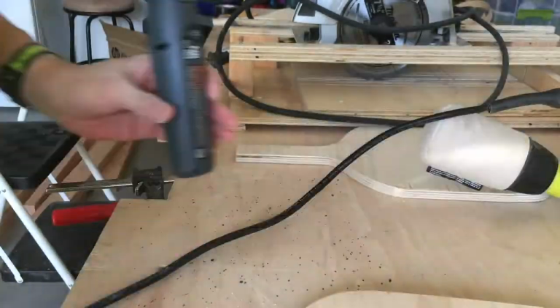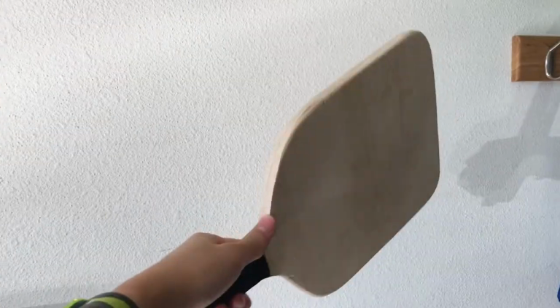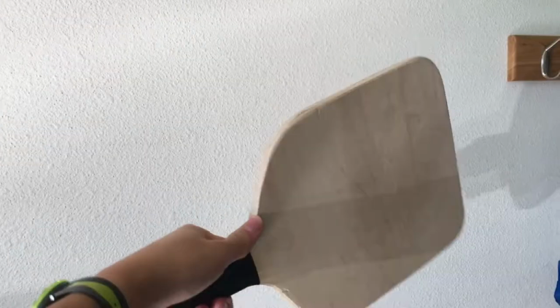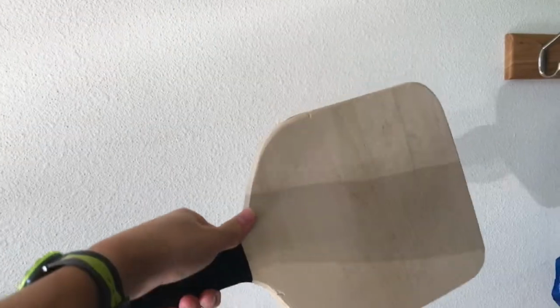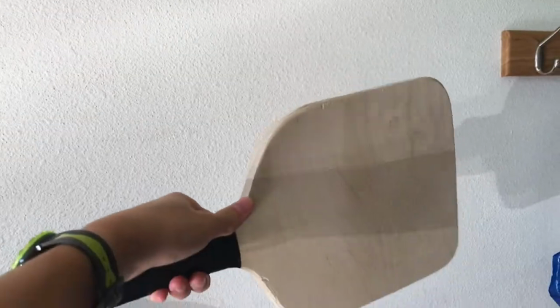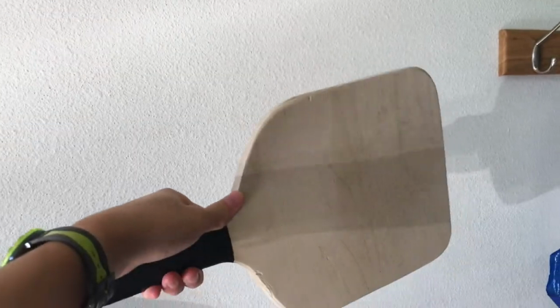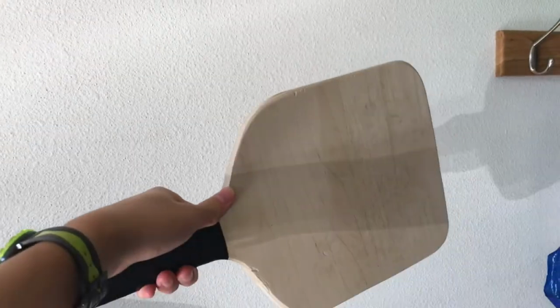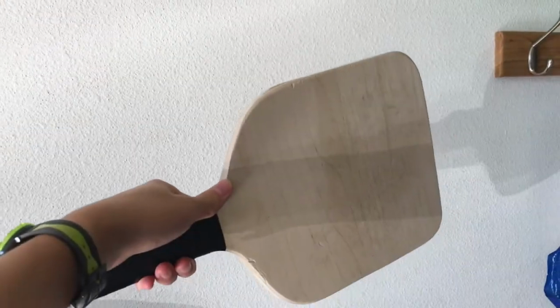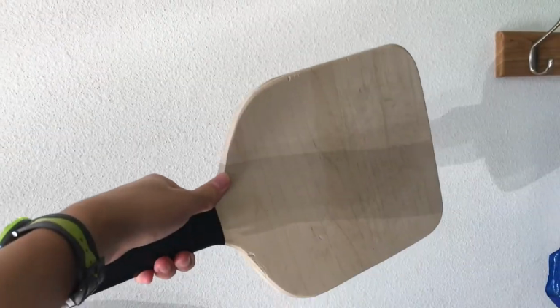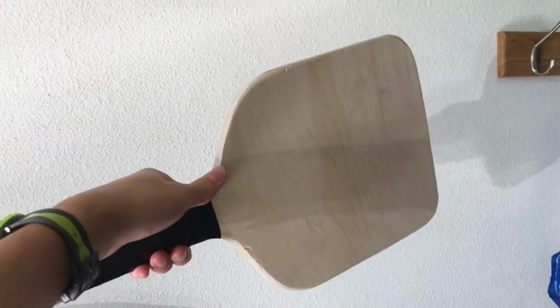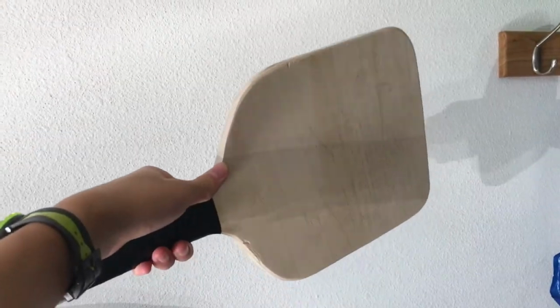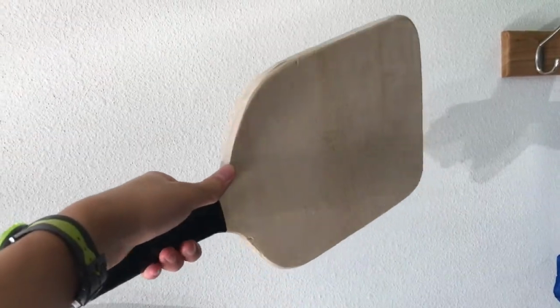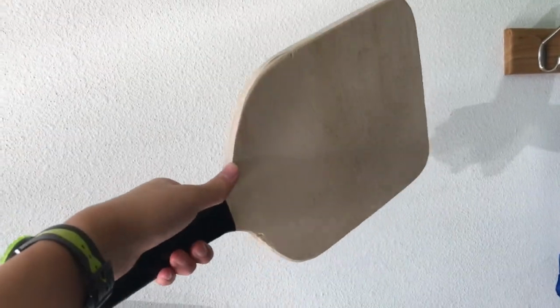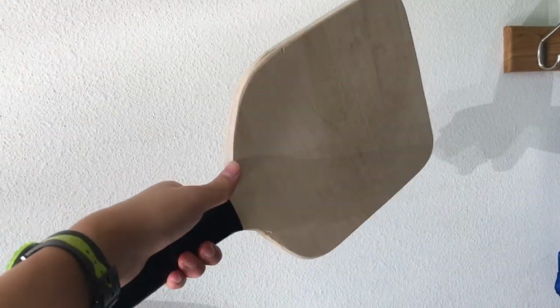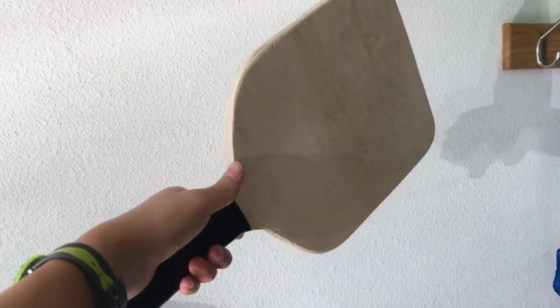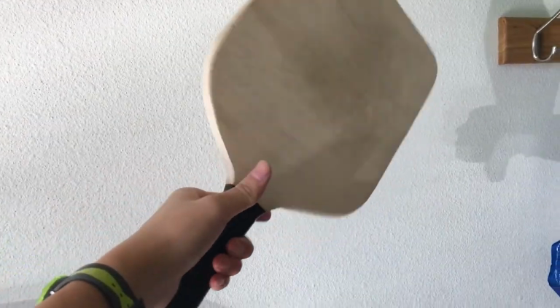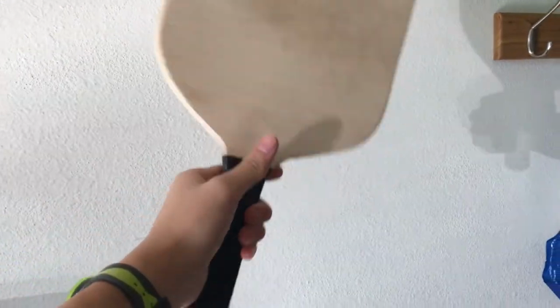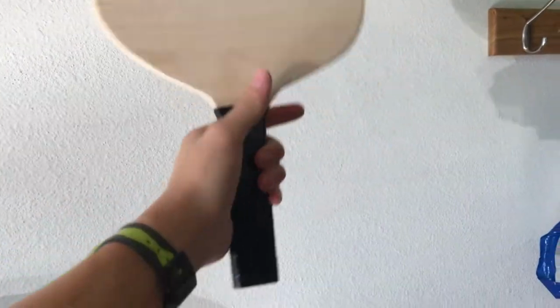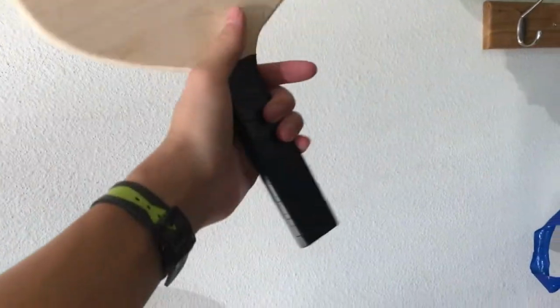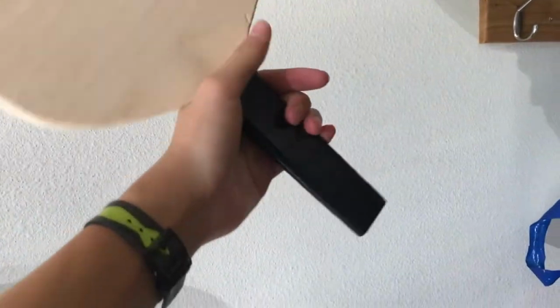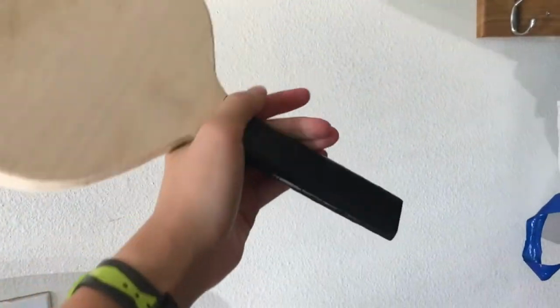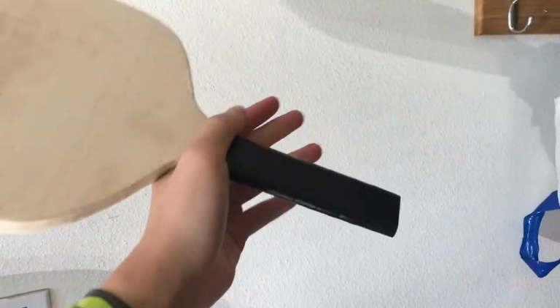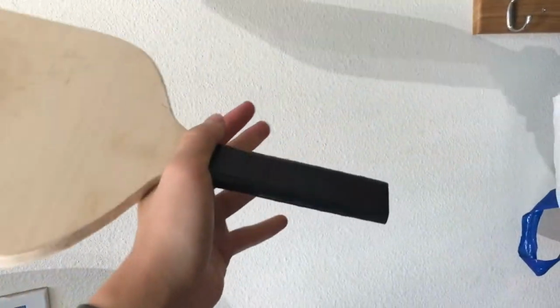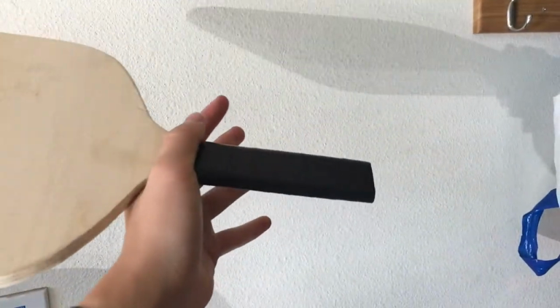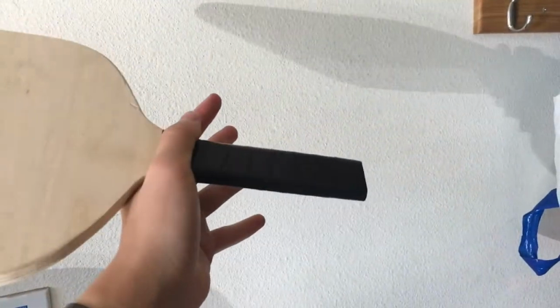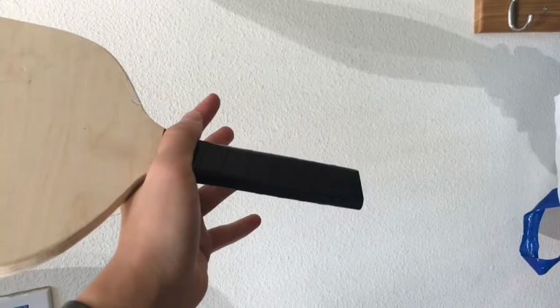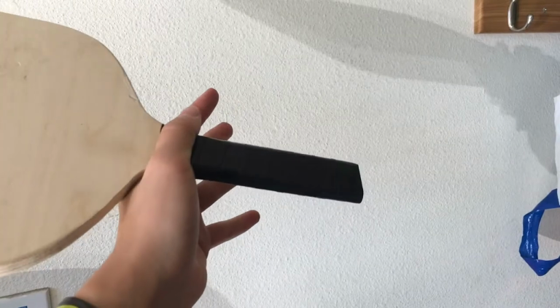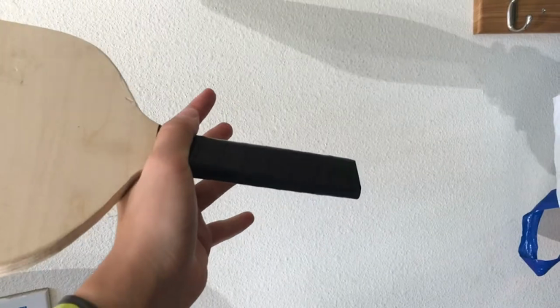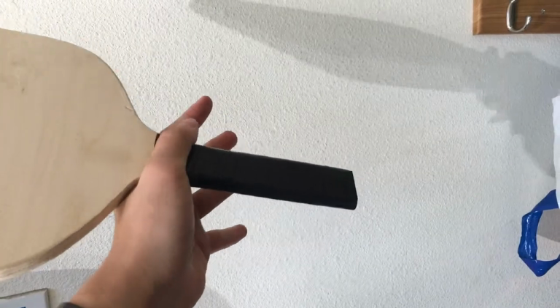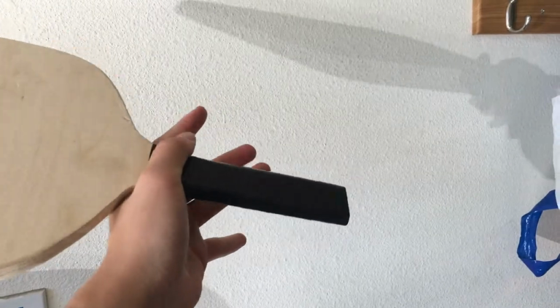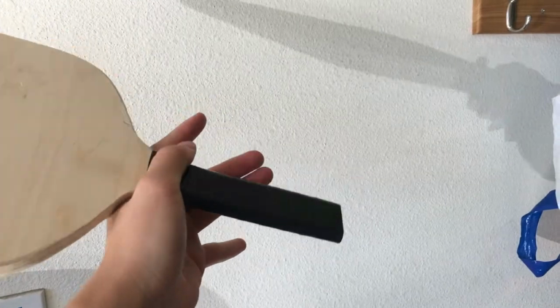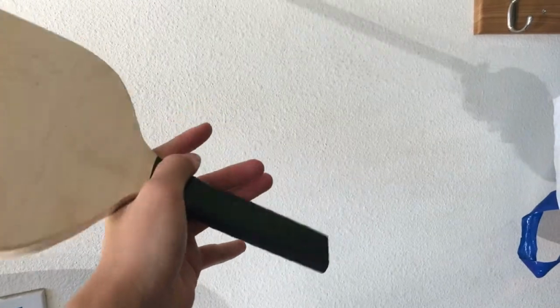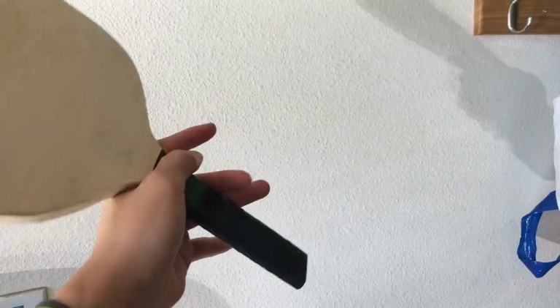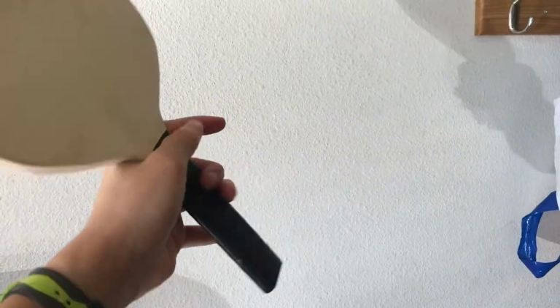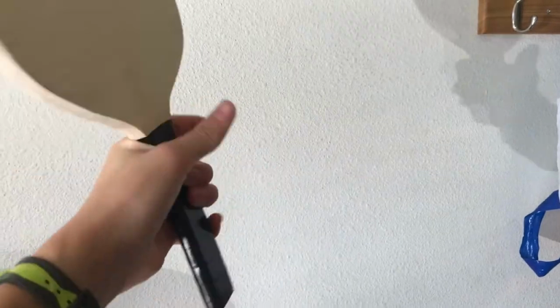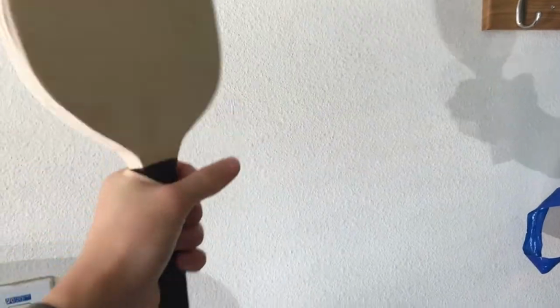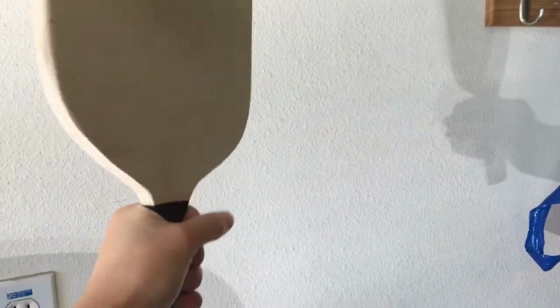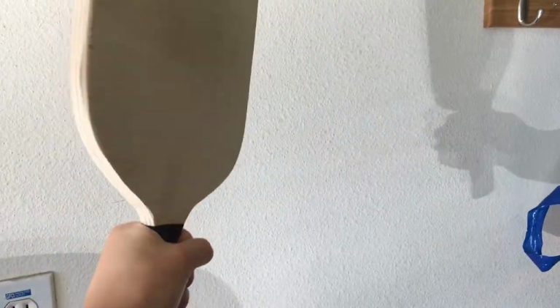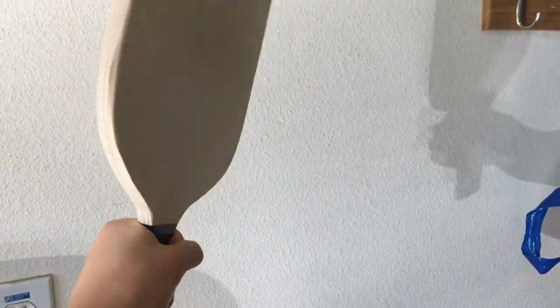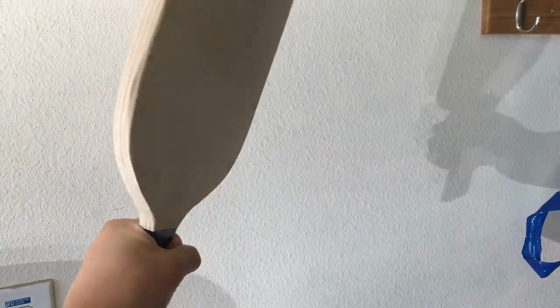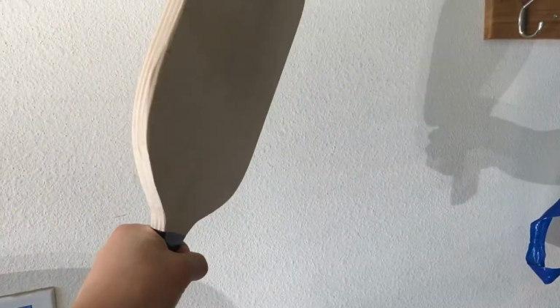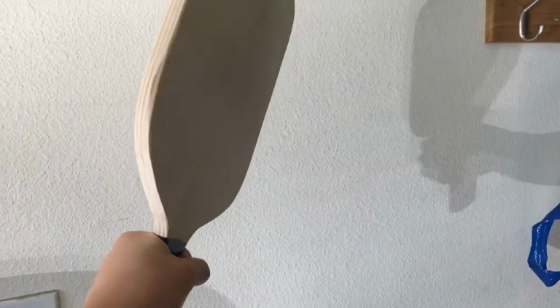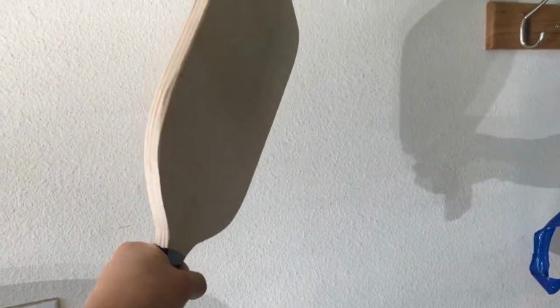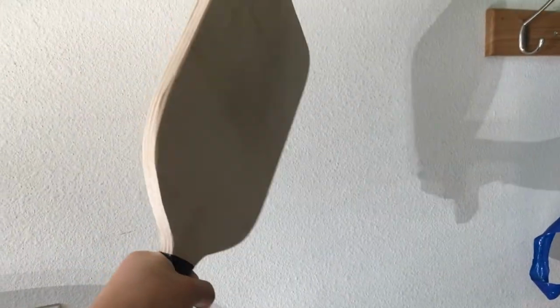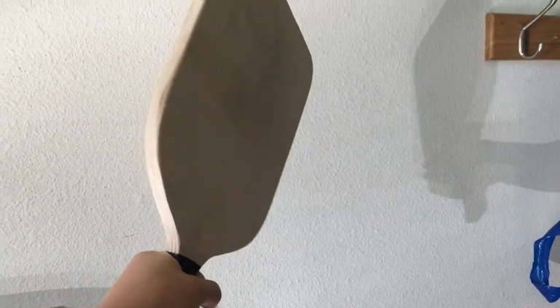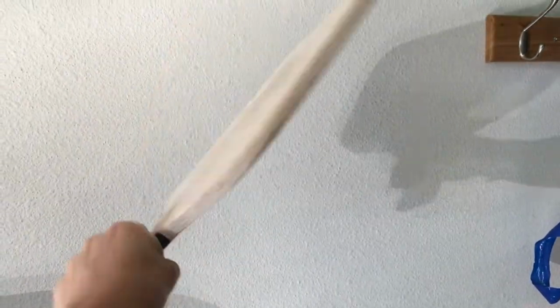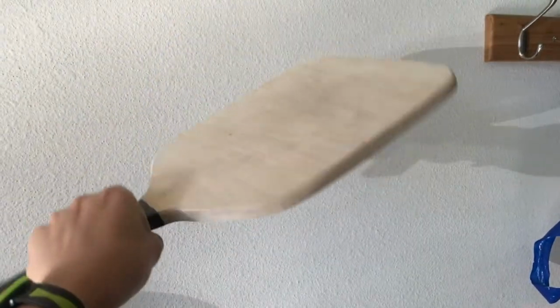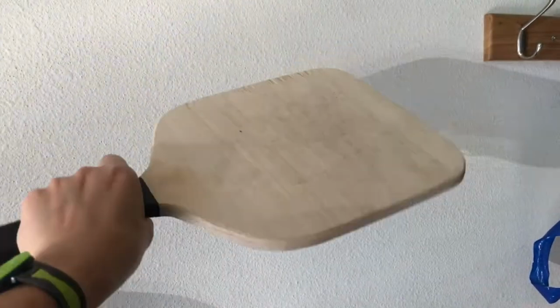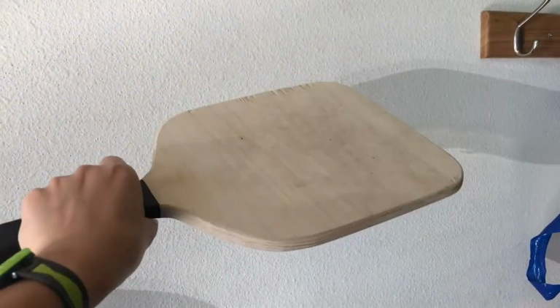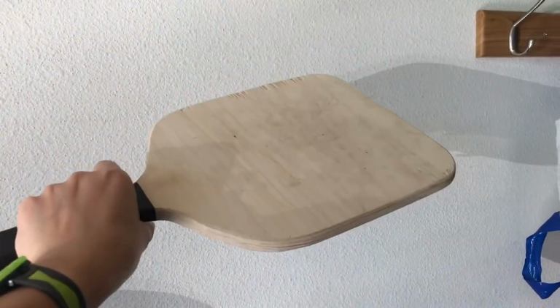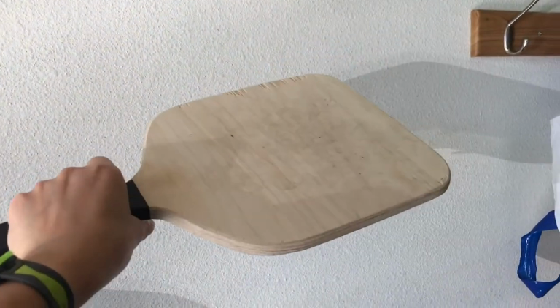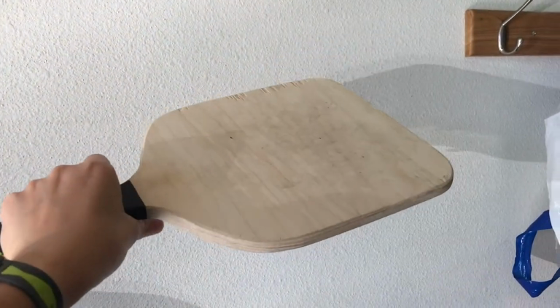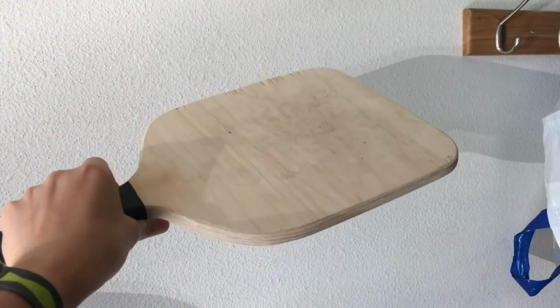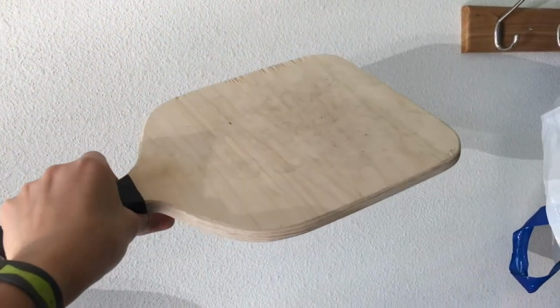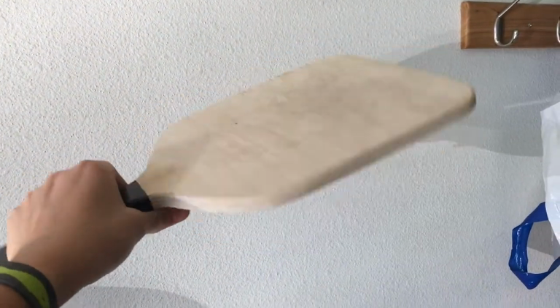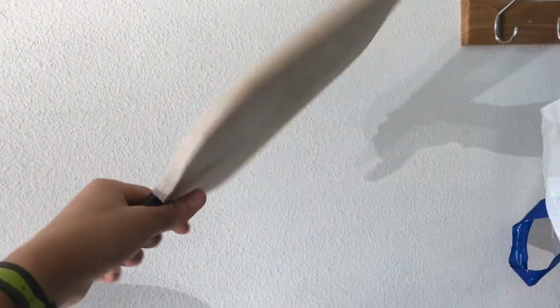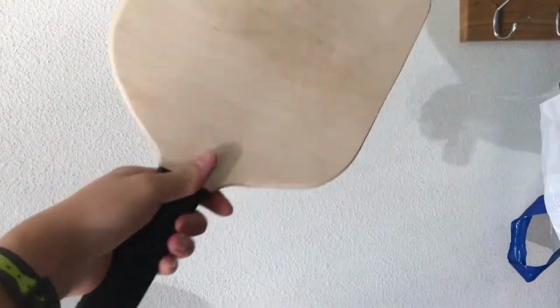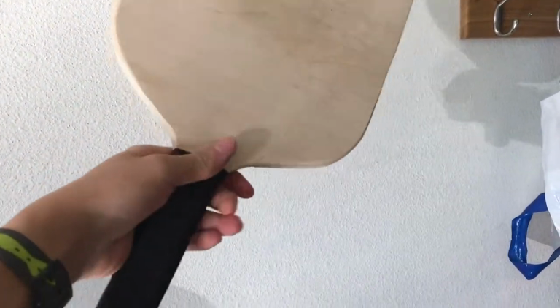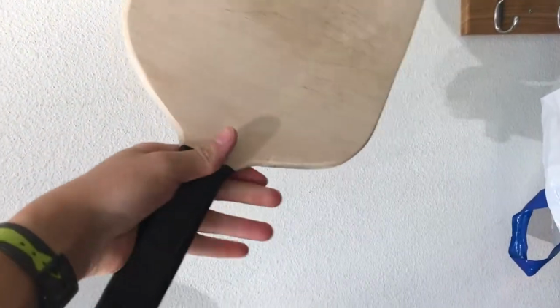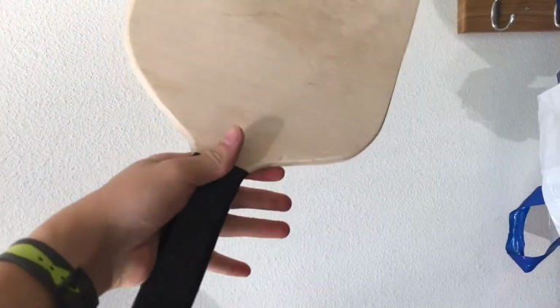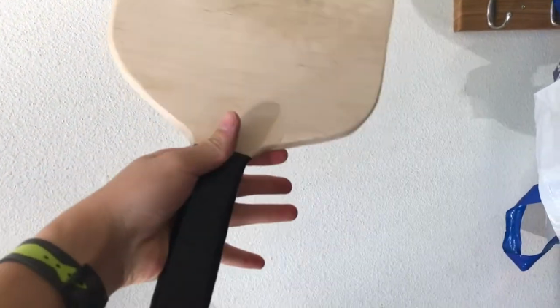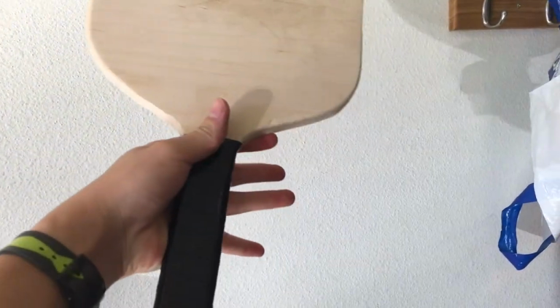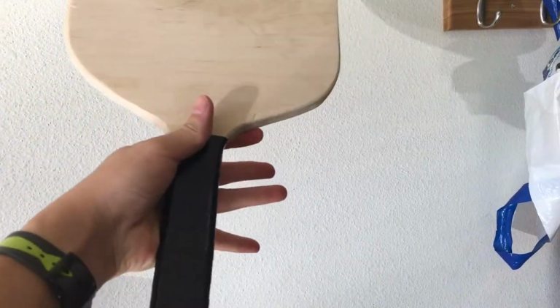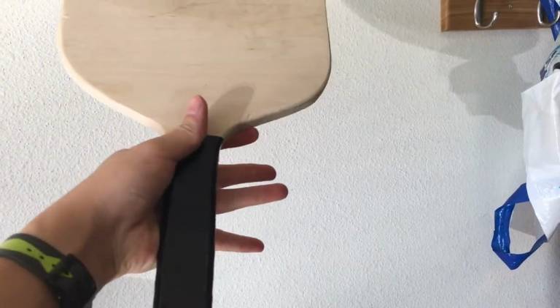After I finished the pickleball rackets, I just added some electrical tape on the grip to make it more grippy, more comfortable, and also just to look better.